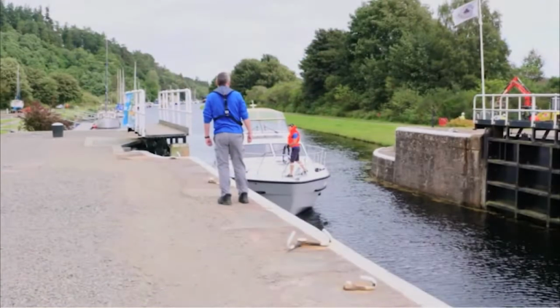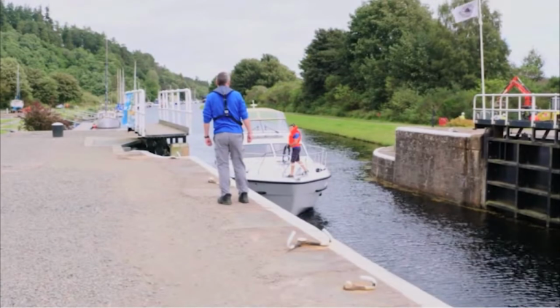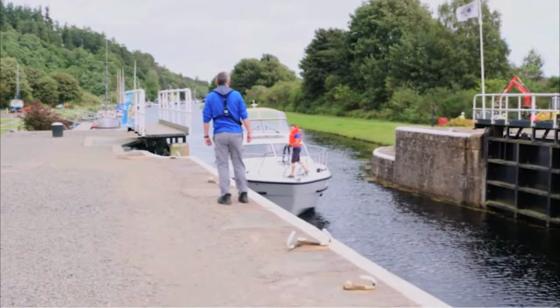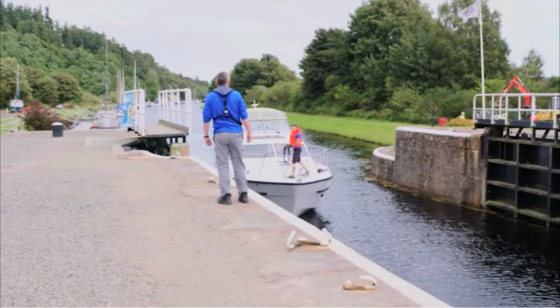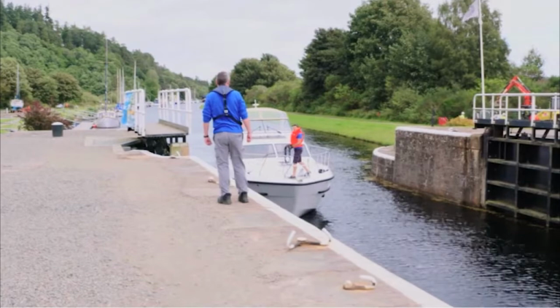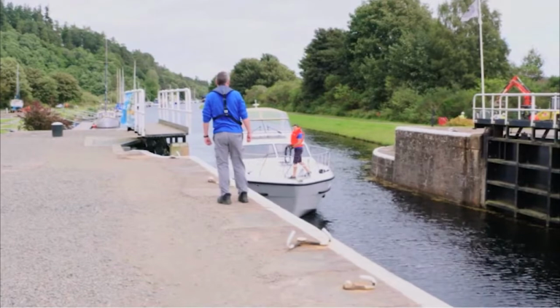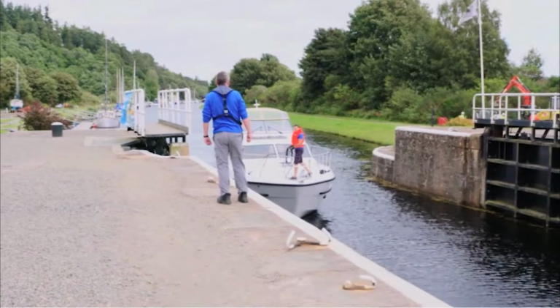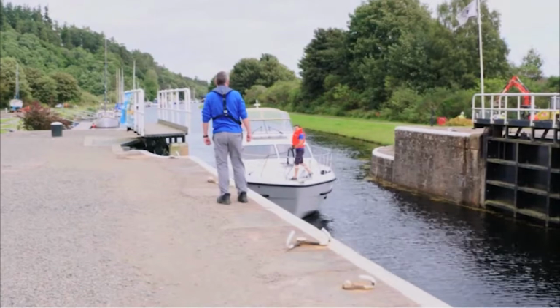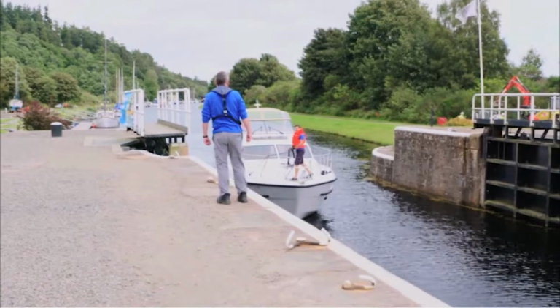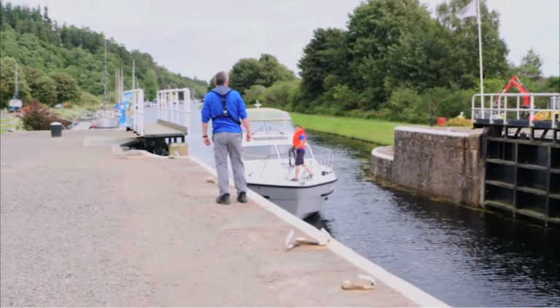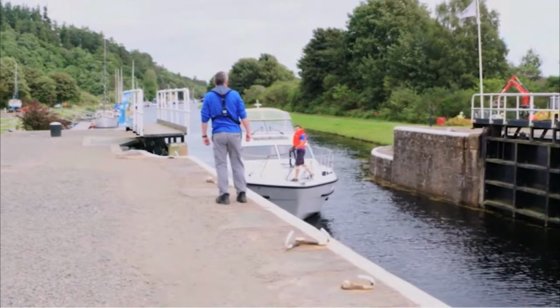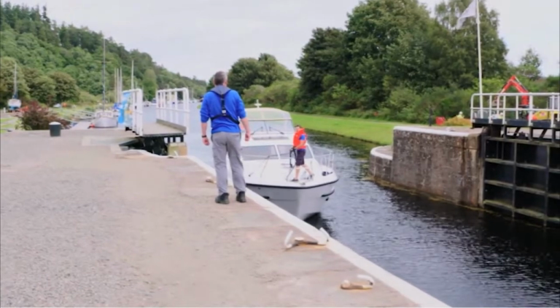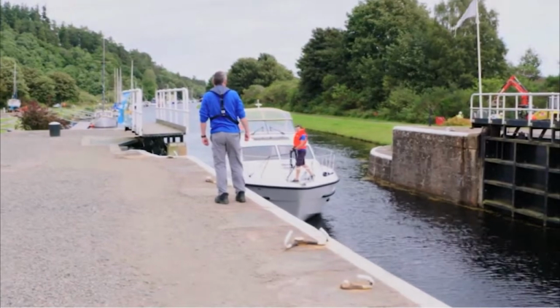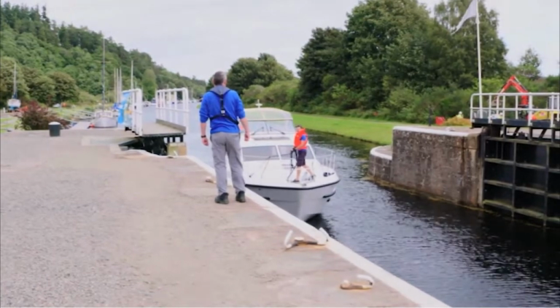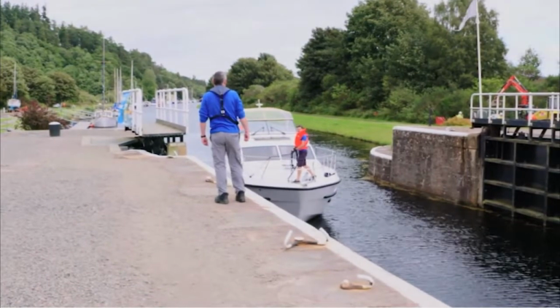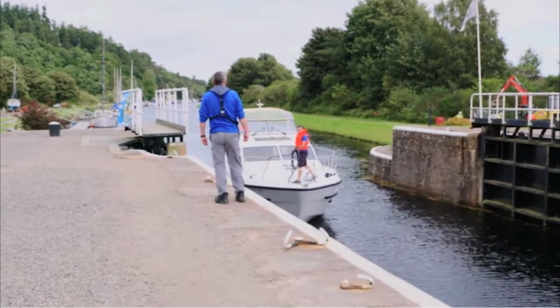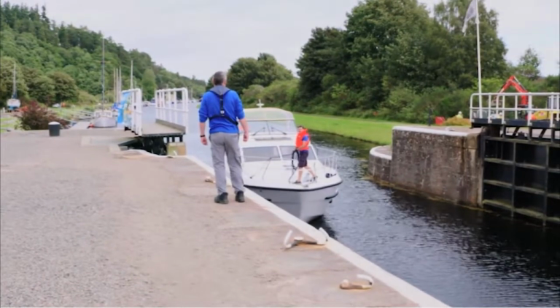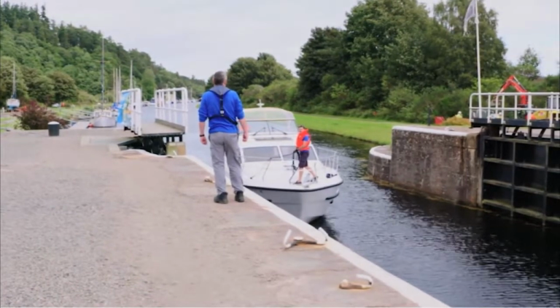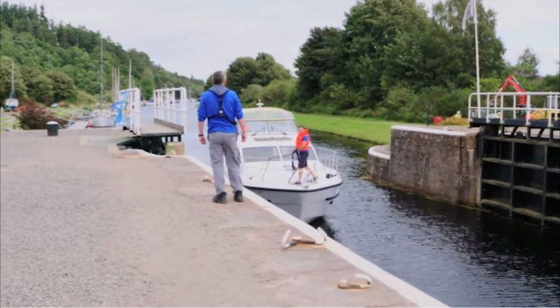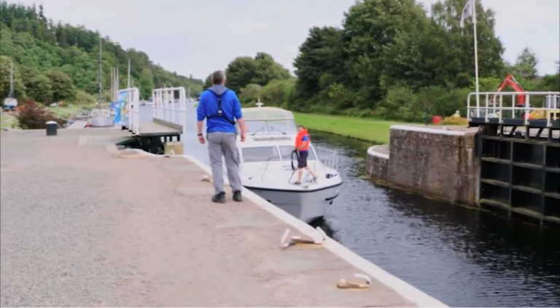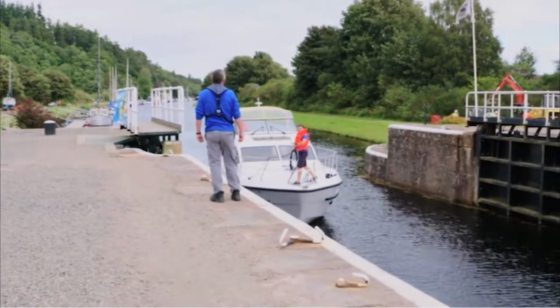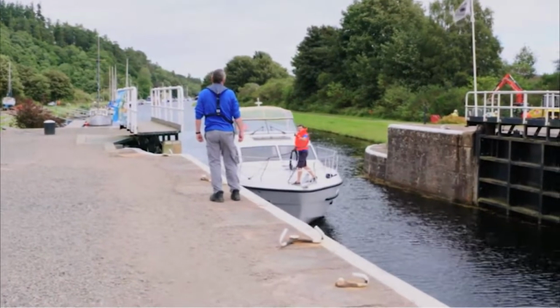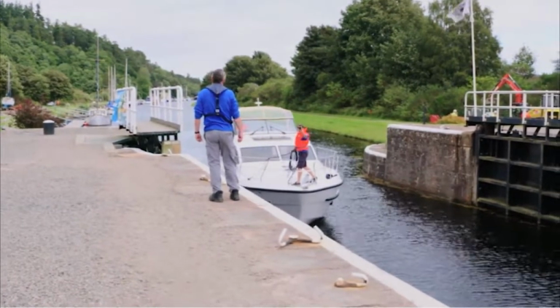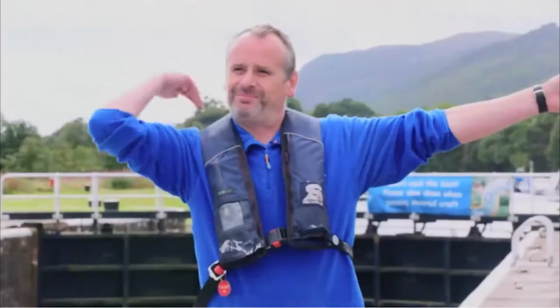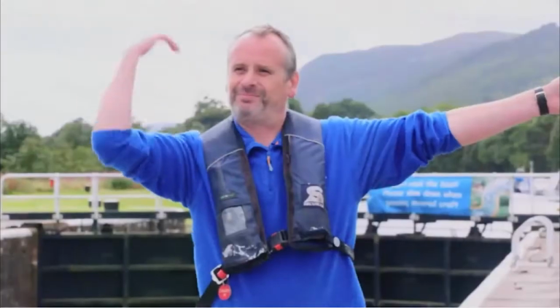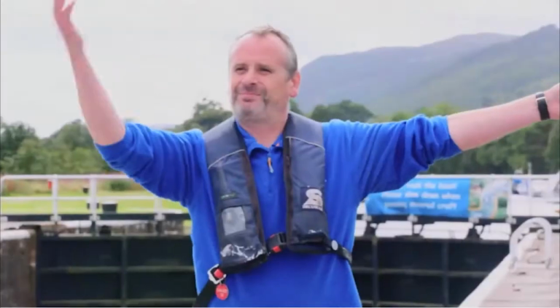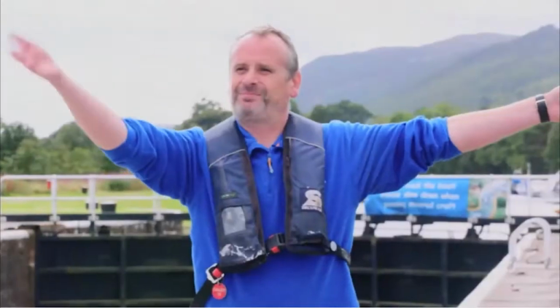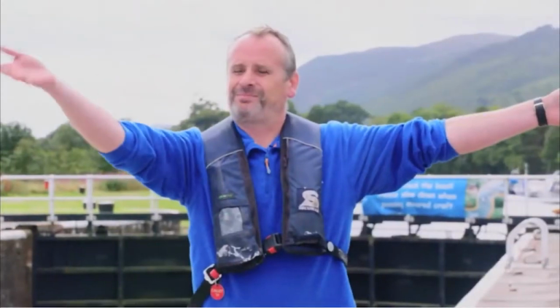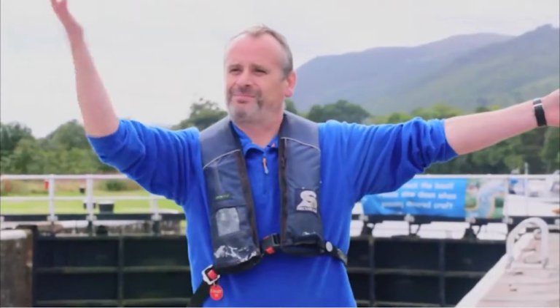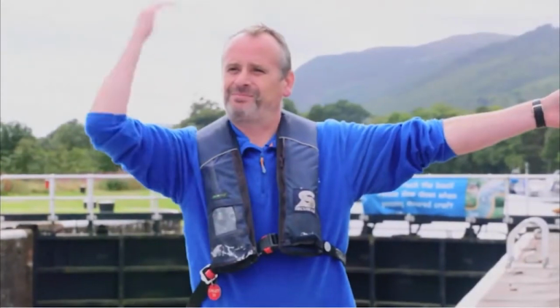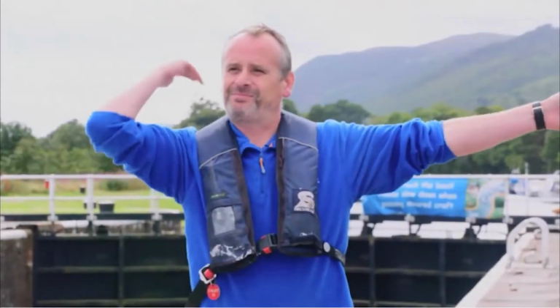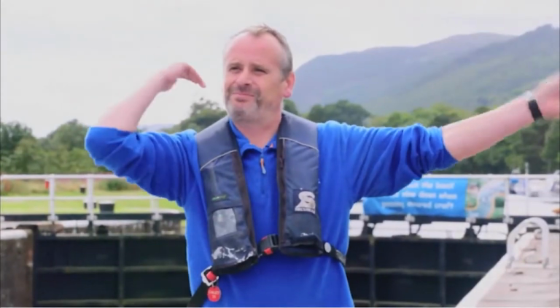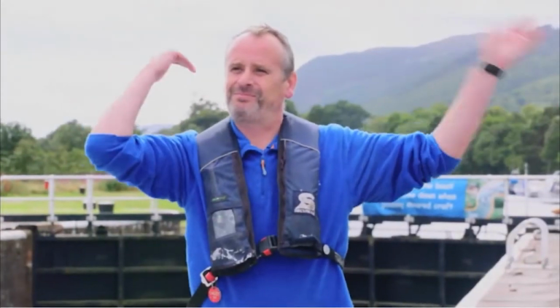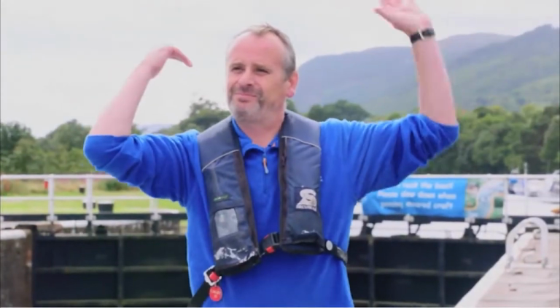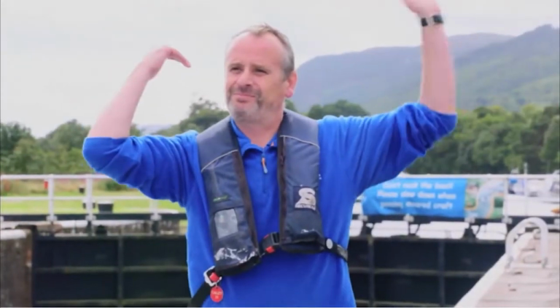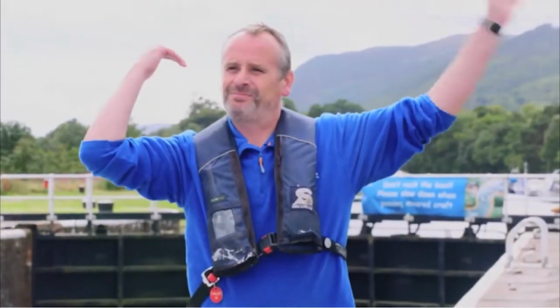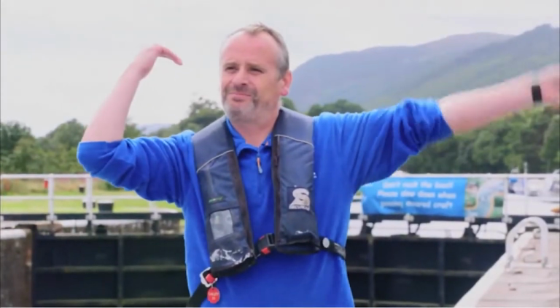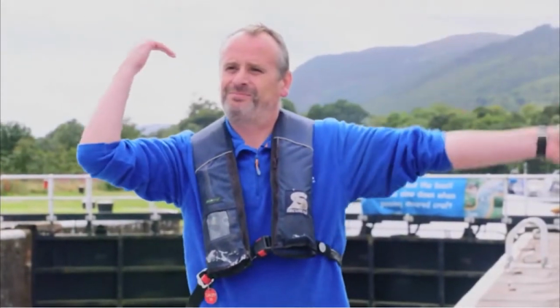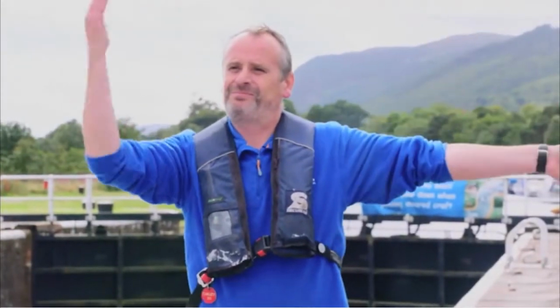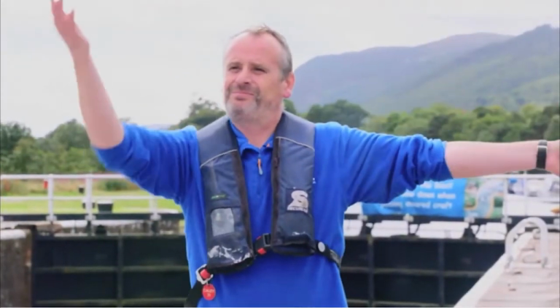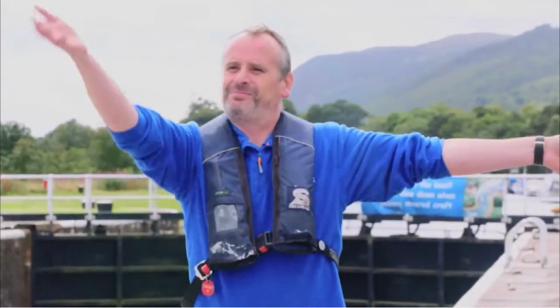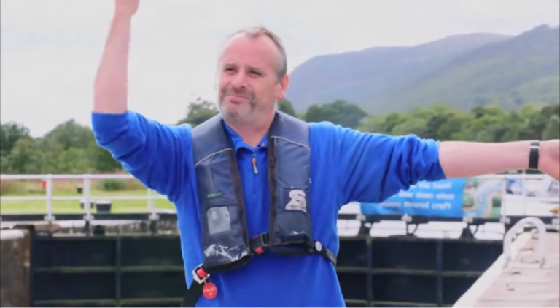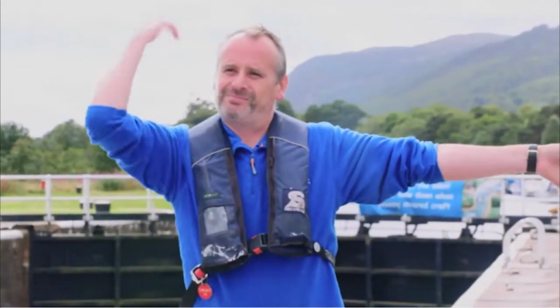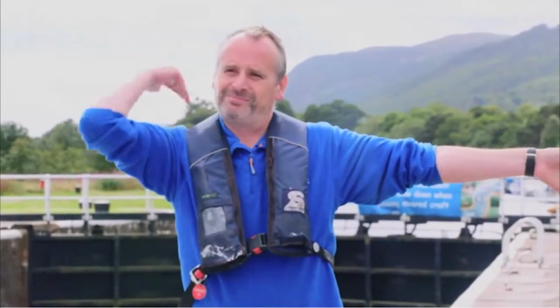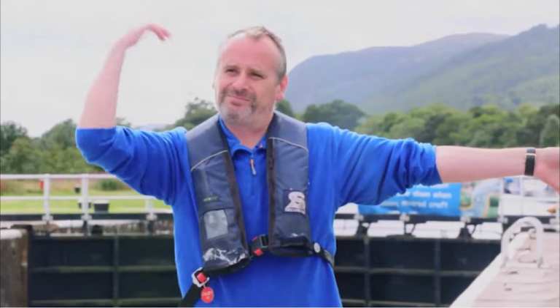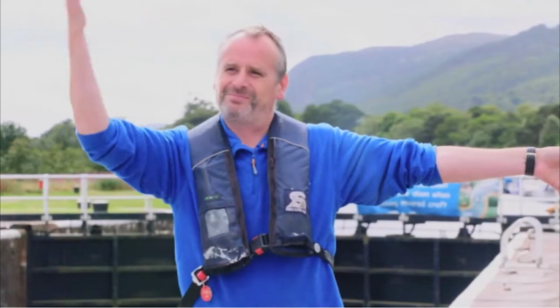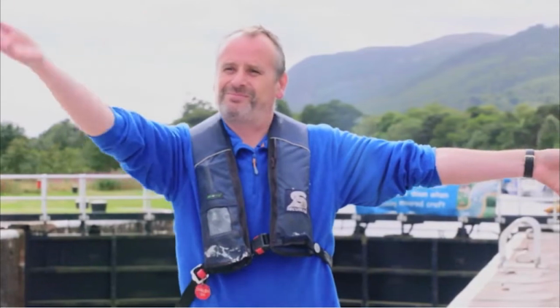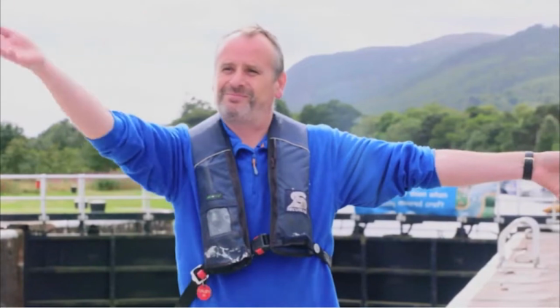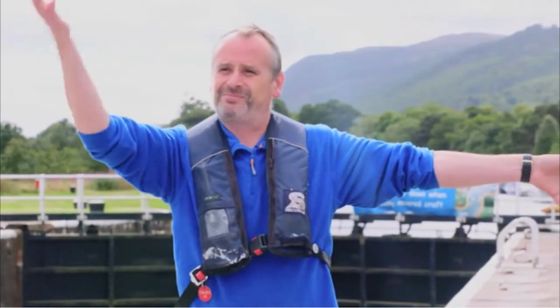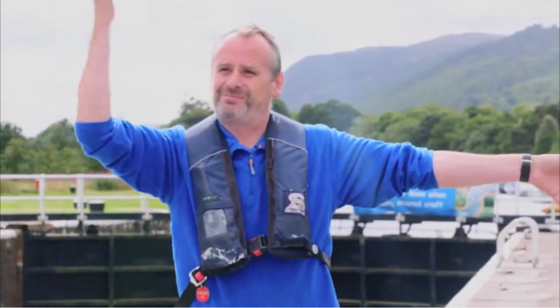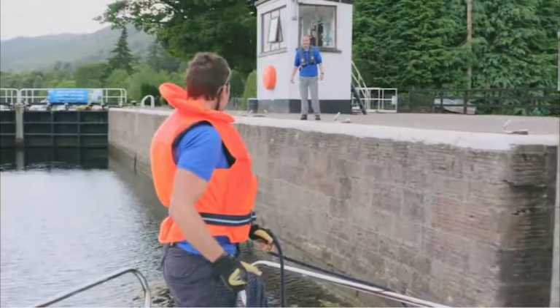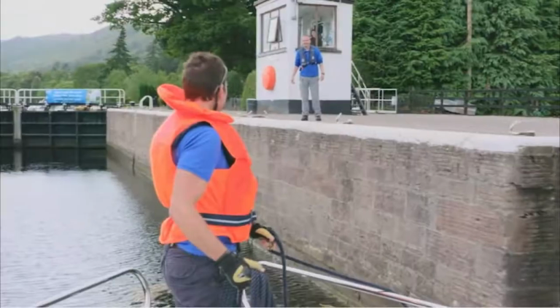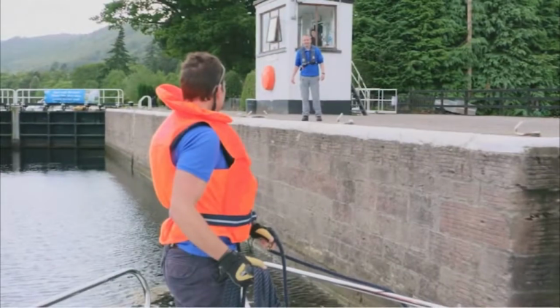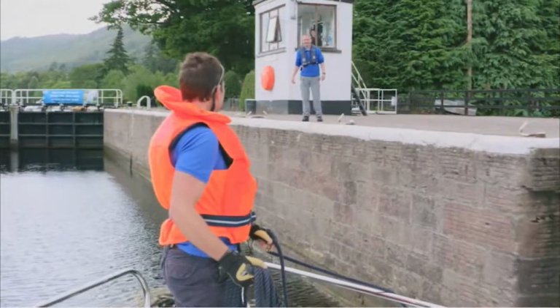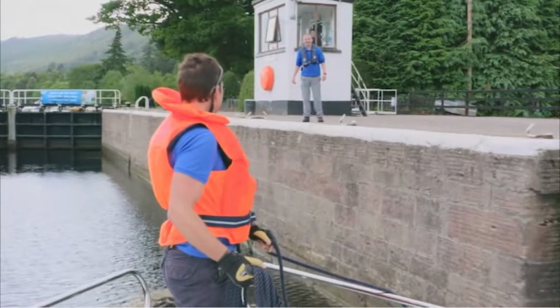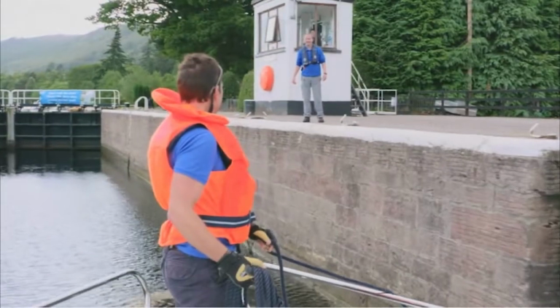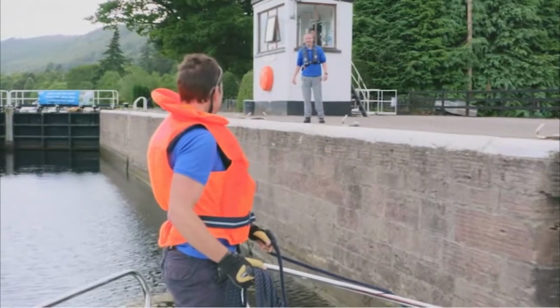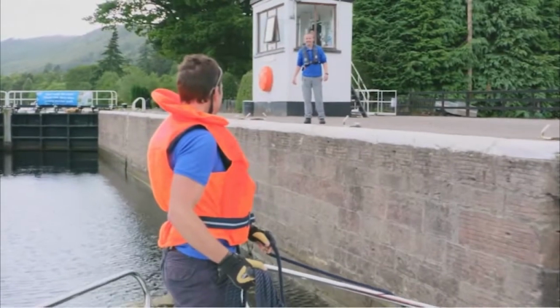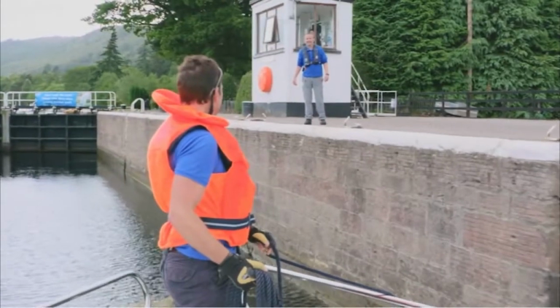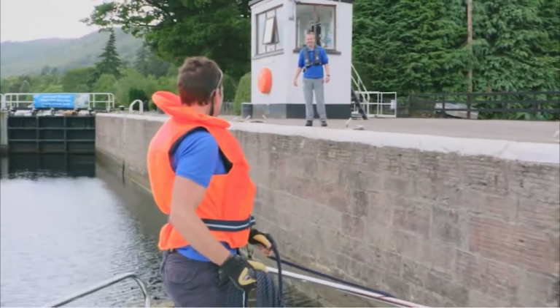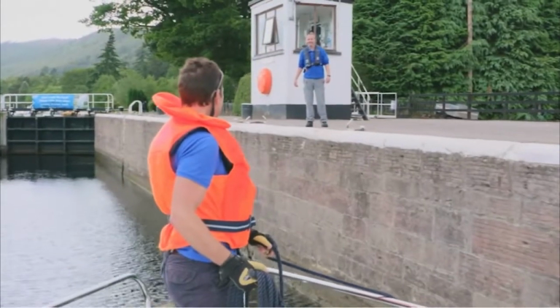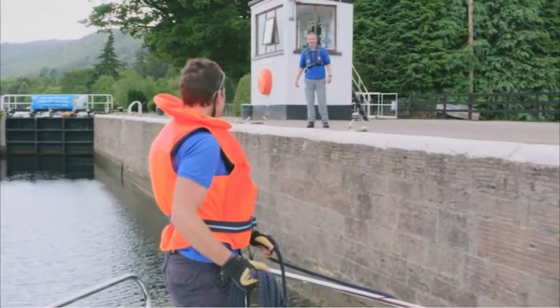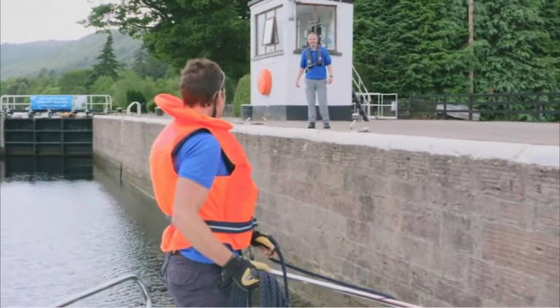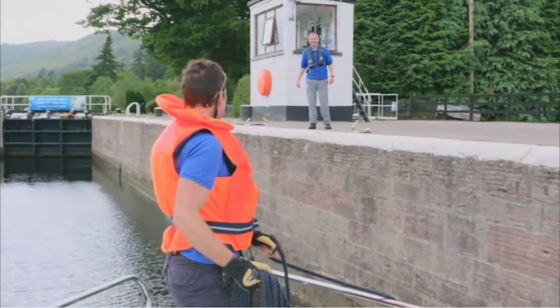As you approach the lock, look out for the lock keeper. They will advise when they want you to enter and what side of the chamber they want you to go to.